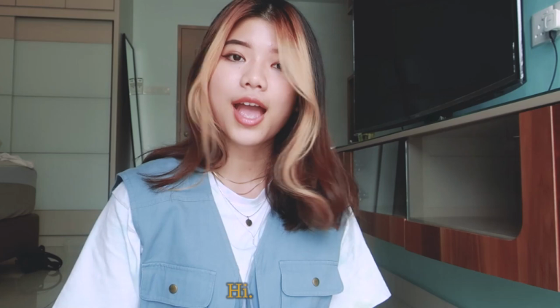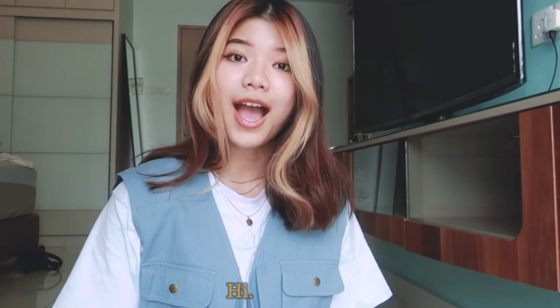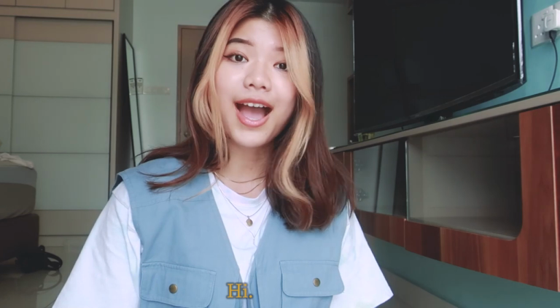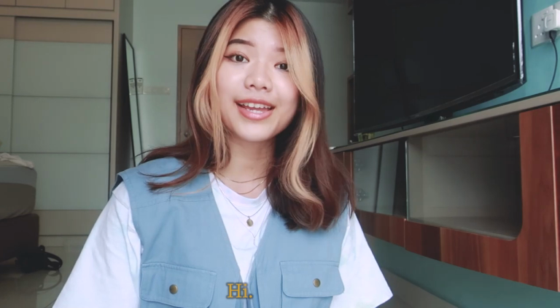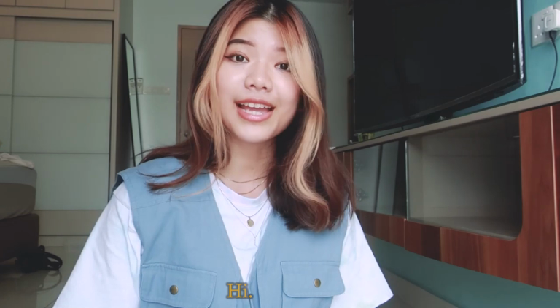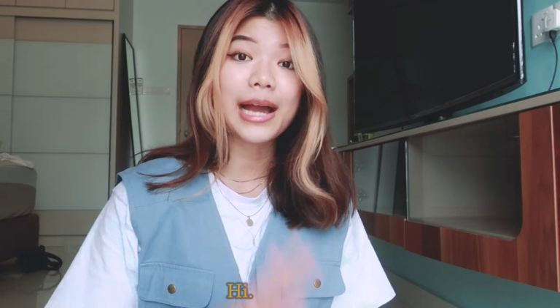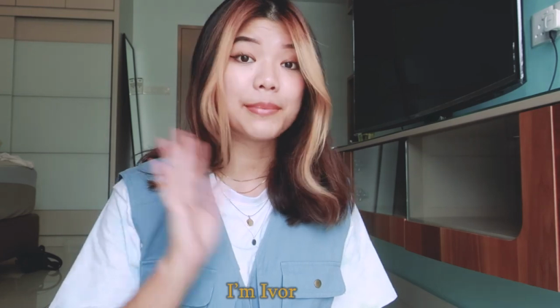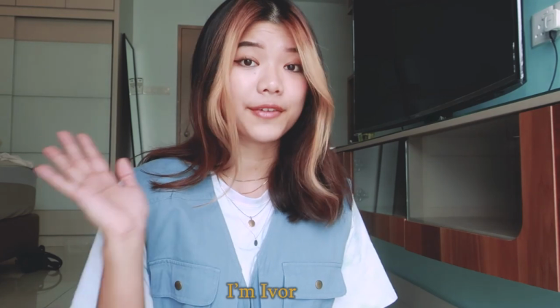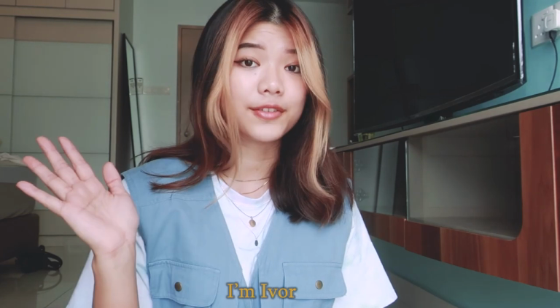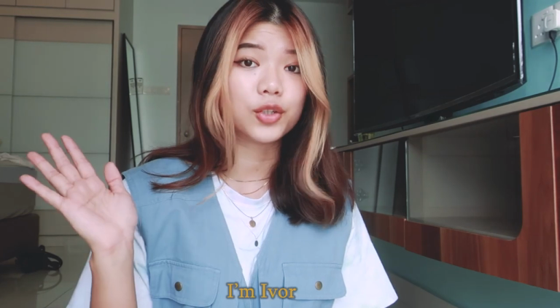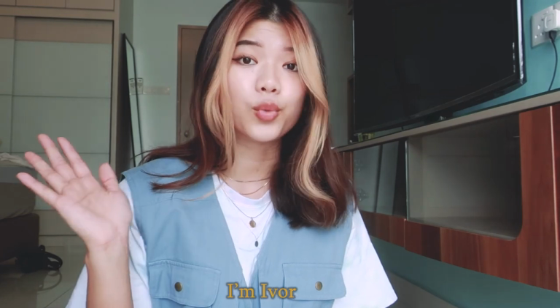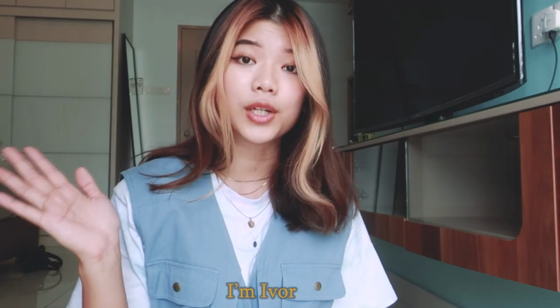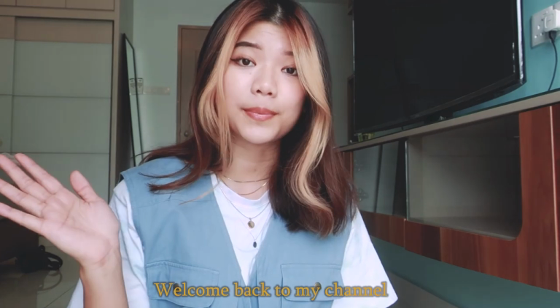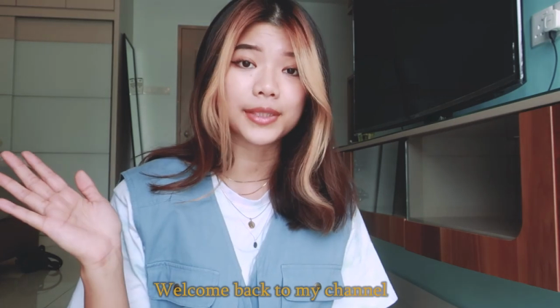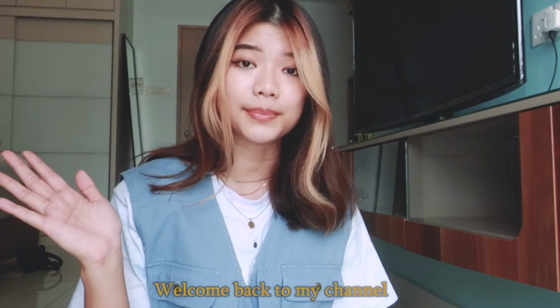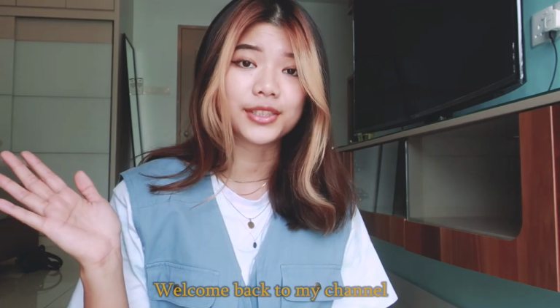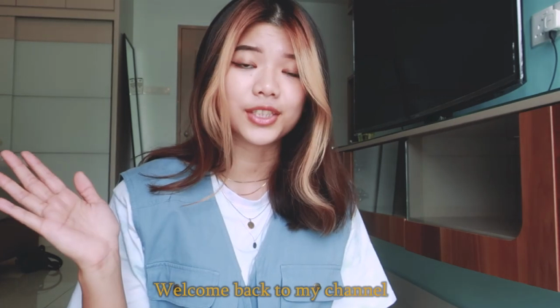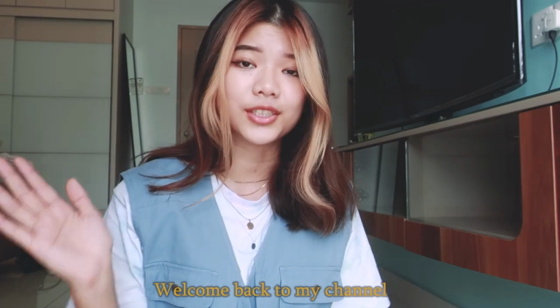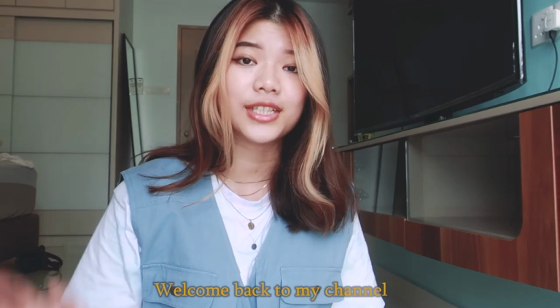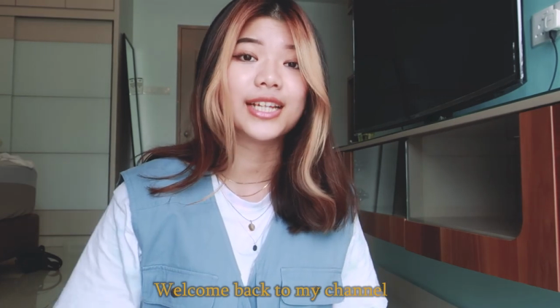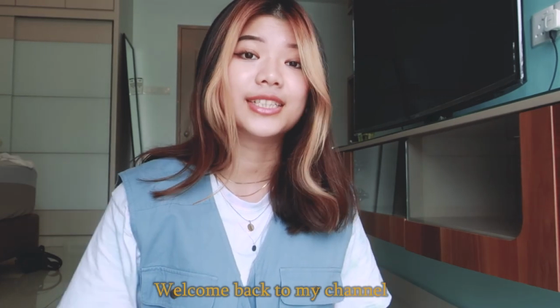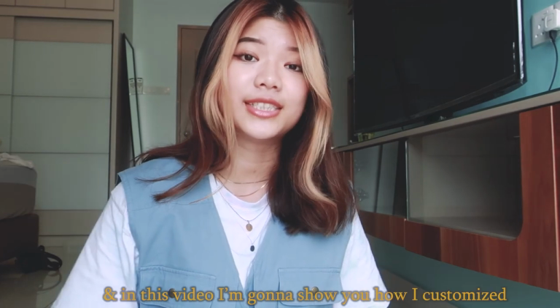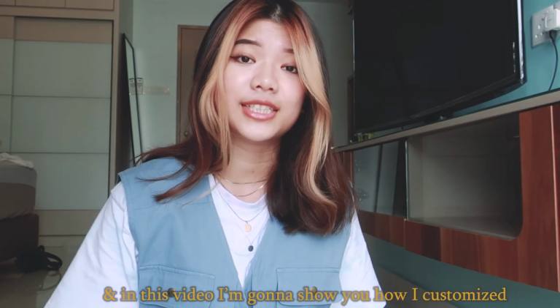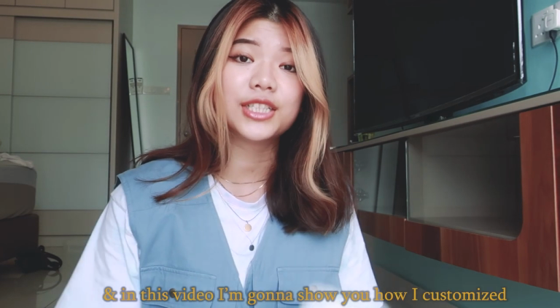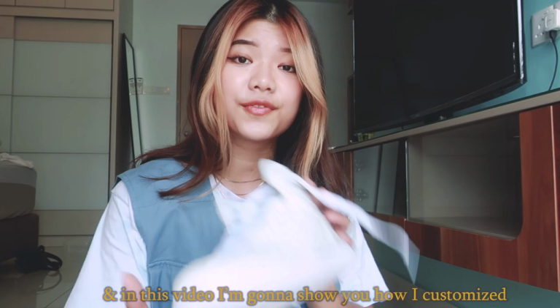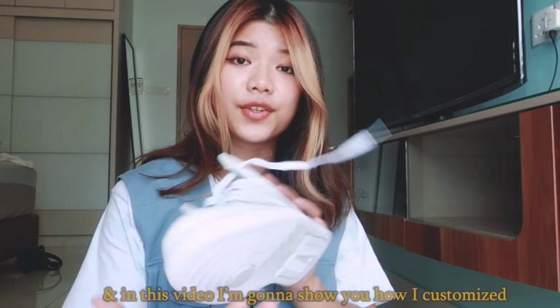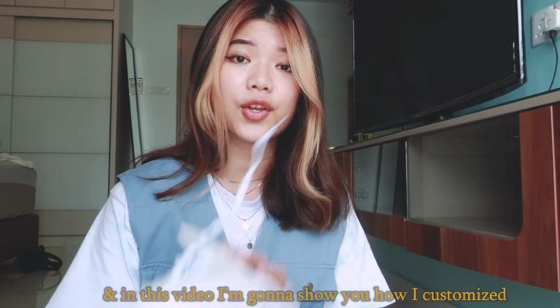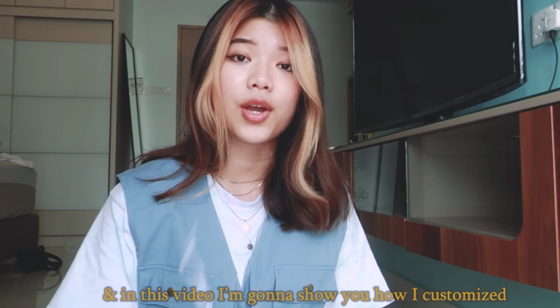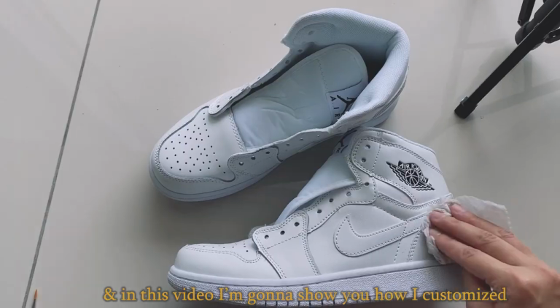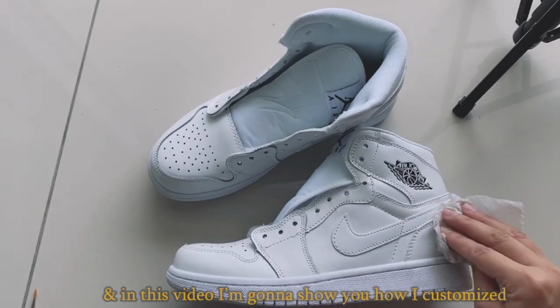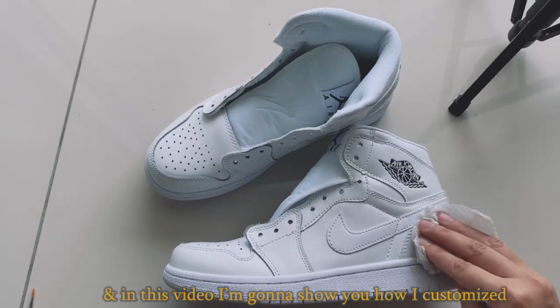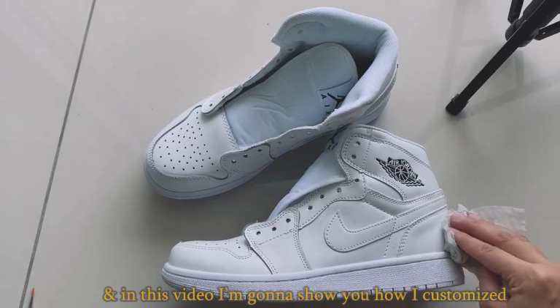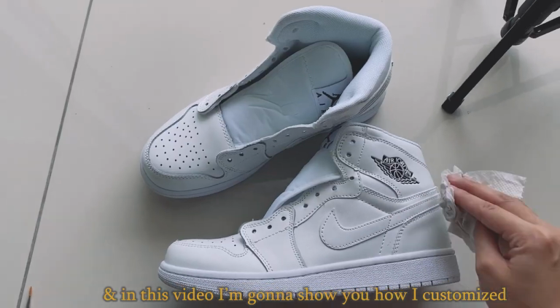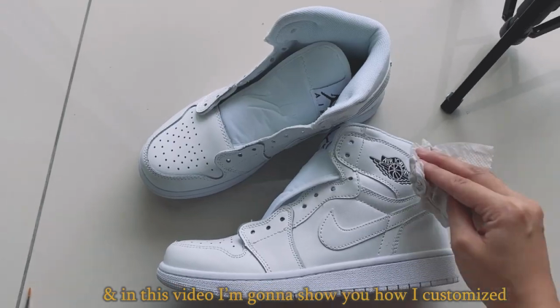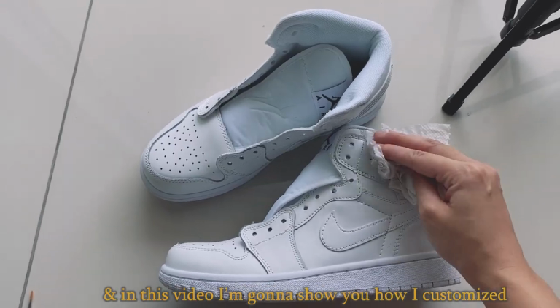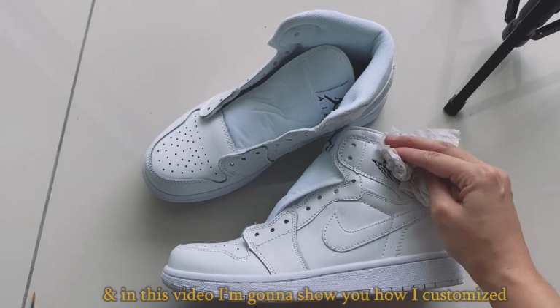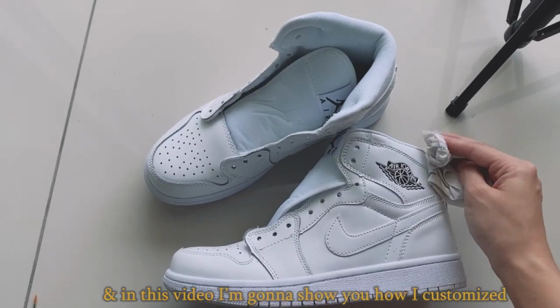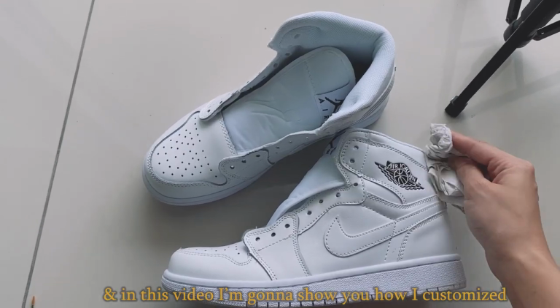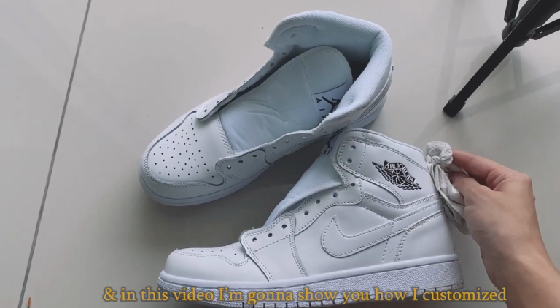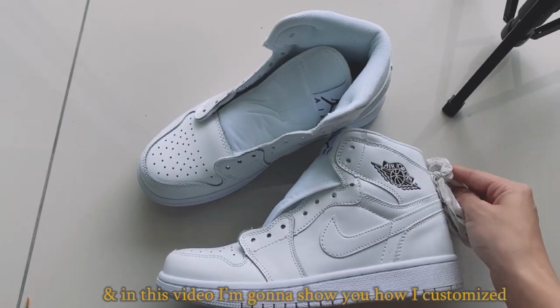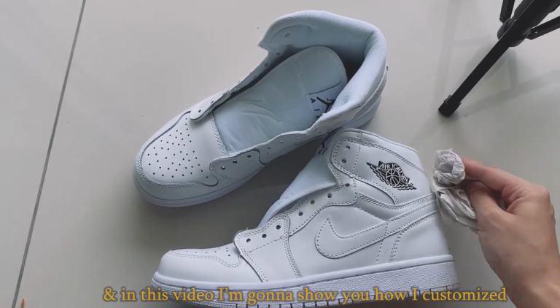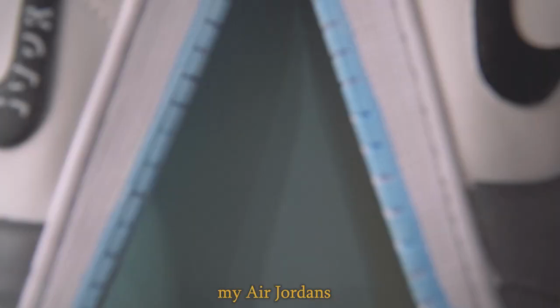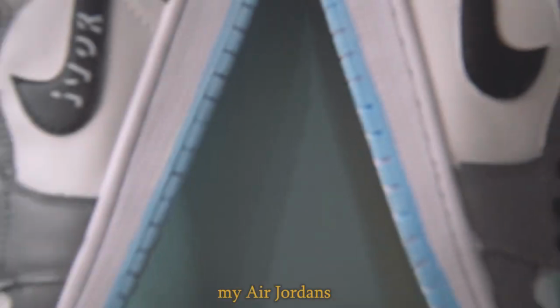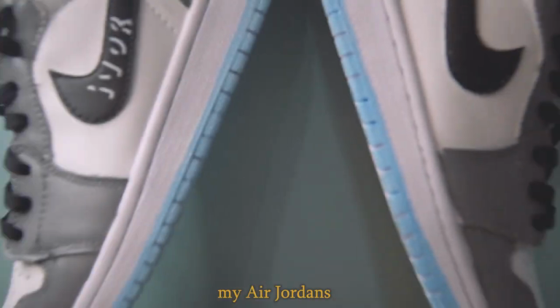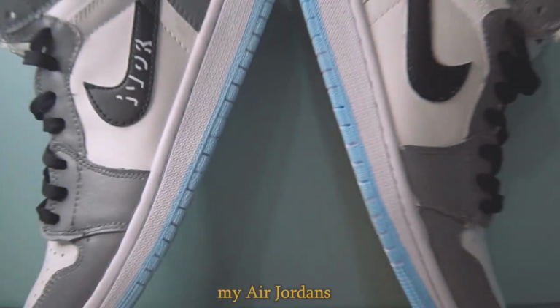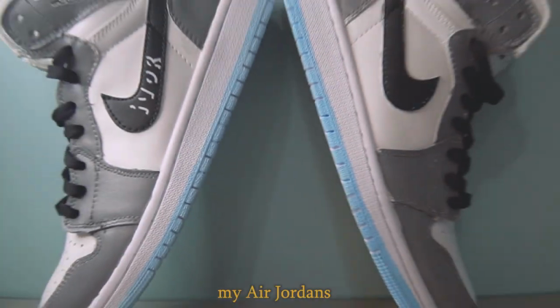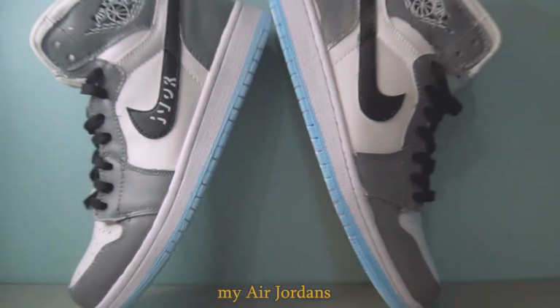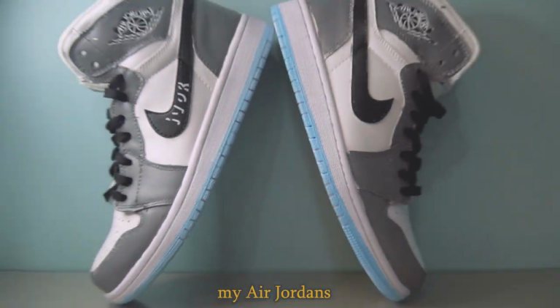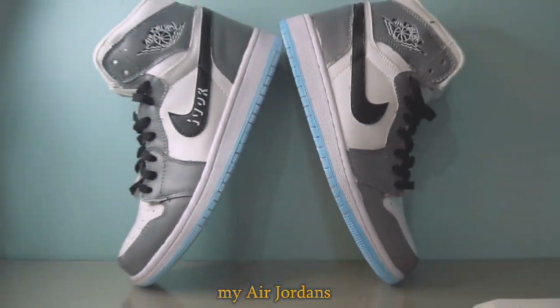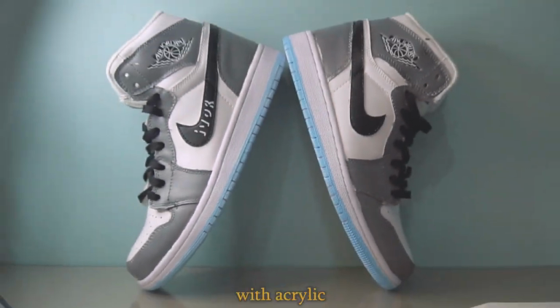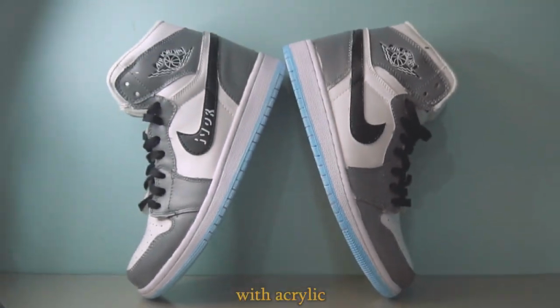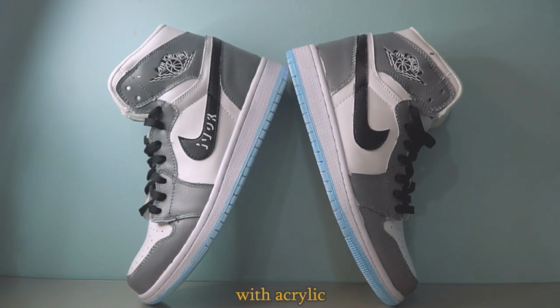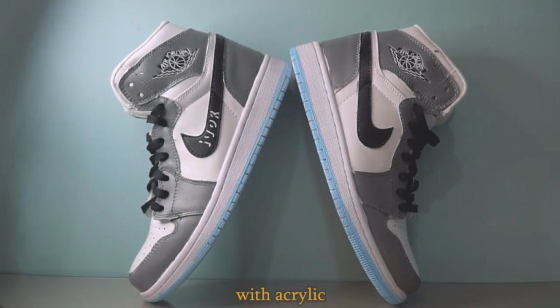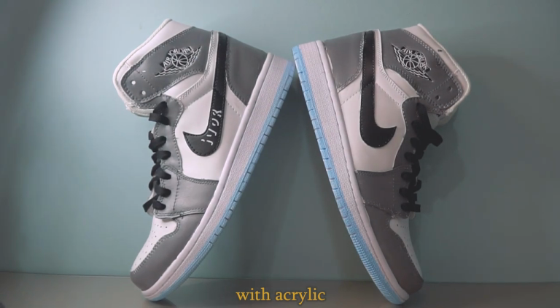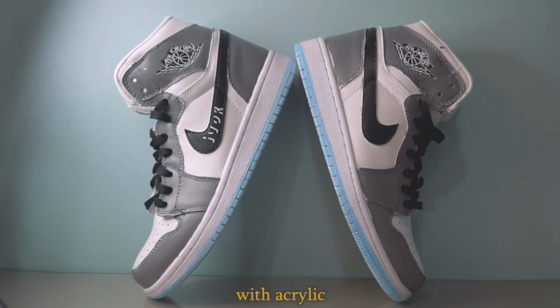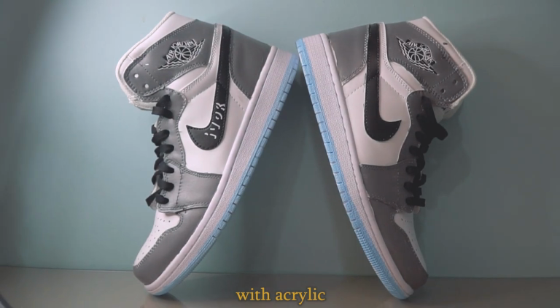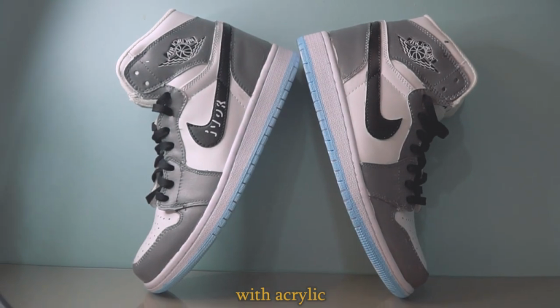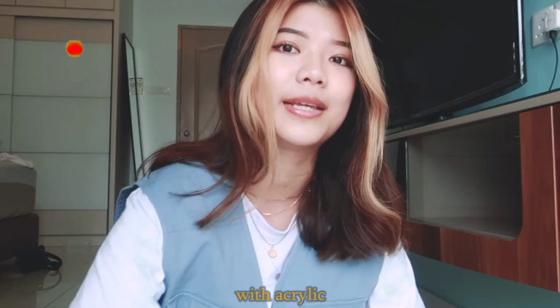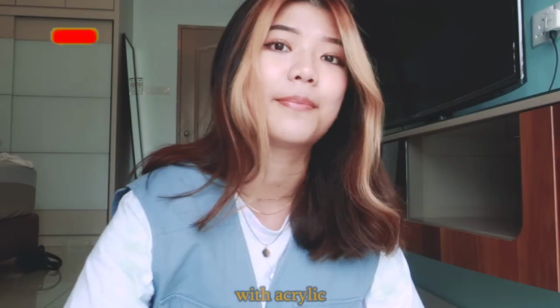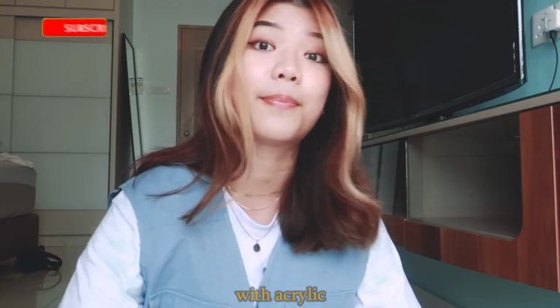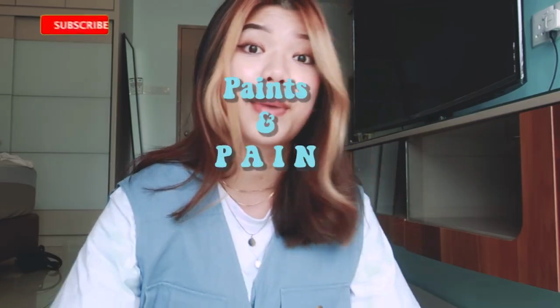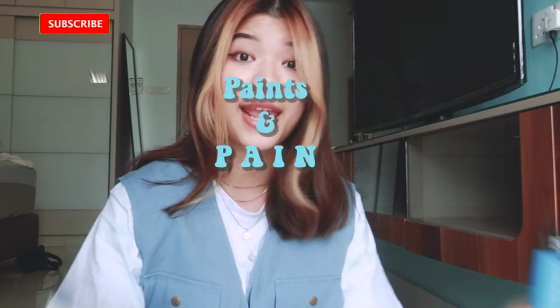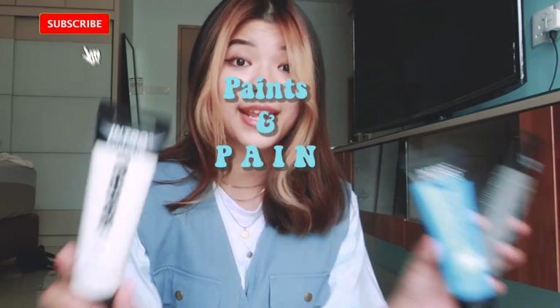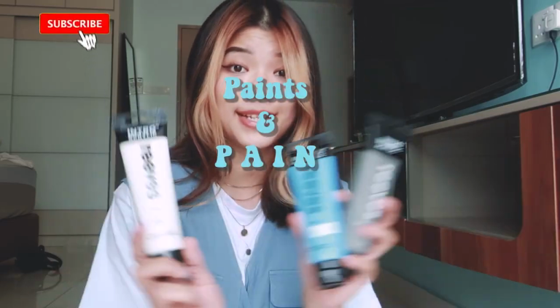Hi, I'm Ivory. Welcome back to my channel, and in this video I'm going to show you how I customize my Air Jordan with acrylic paint.